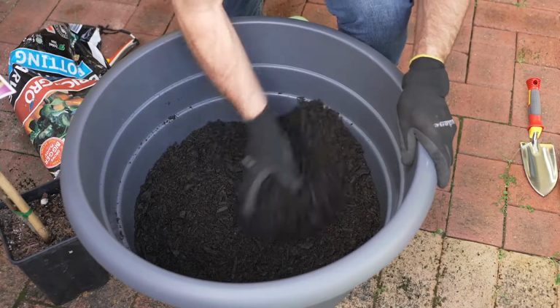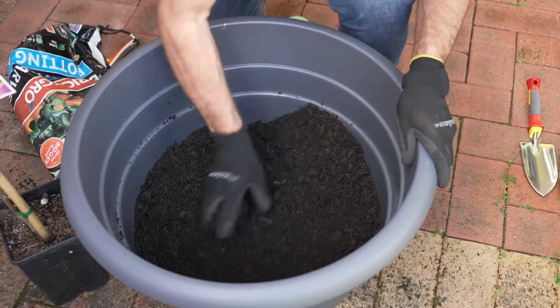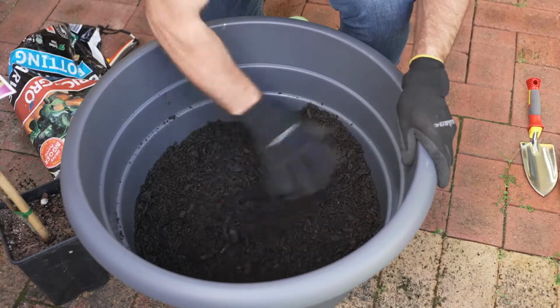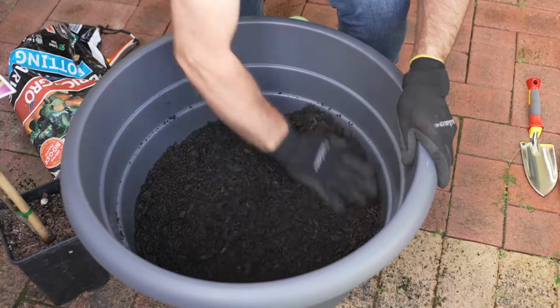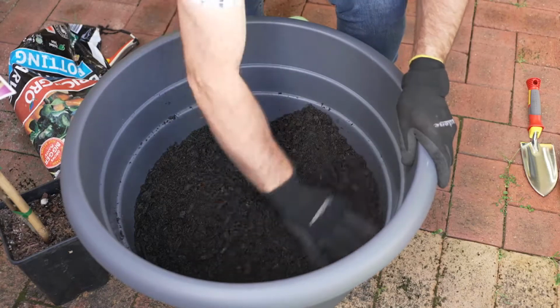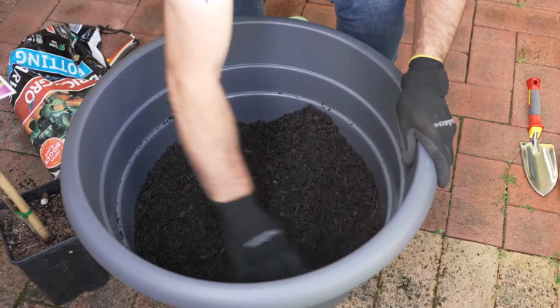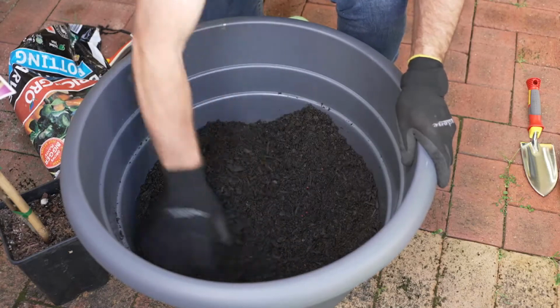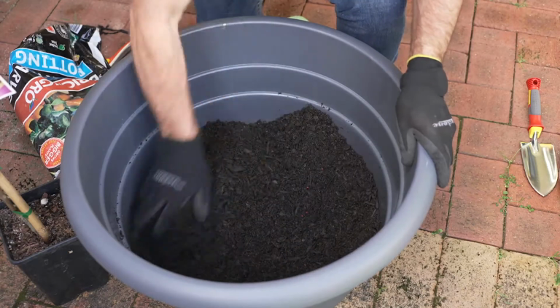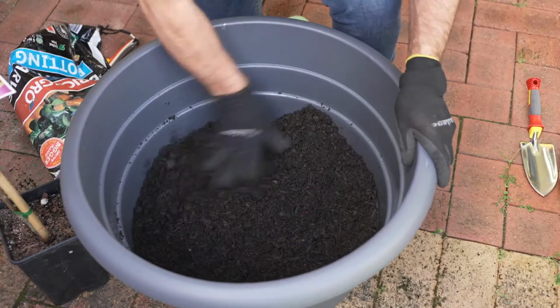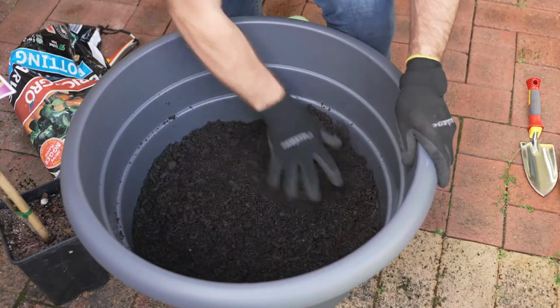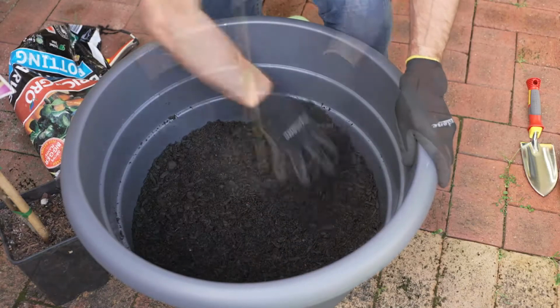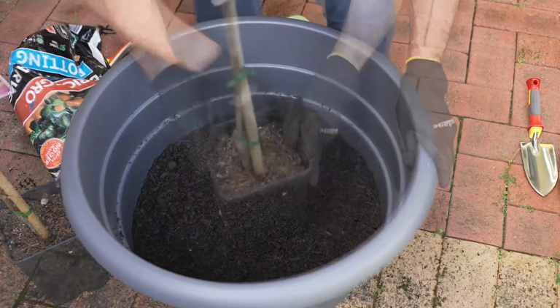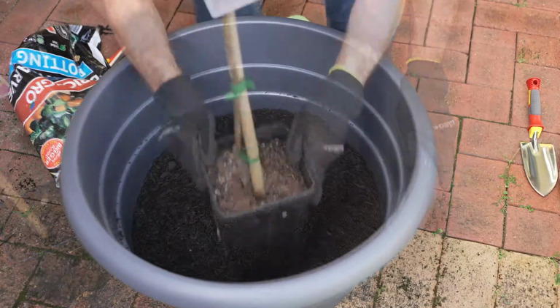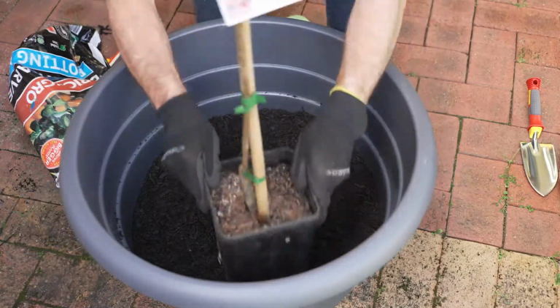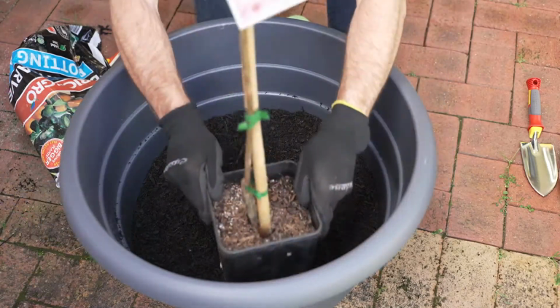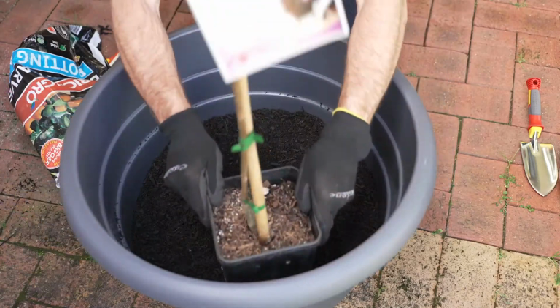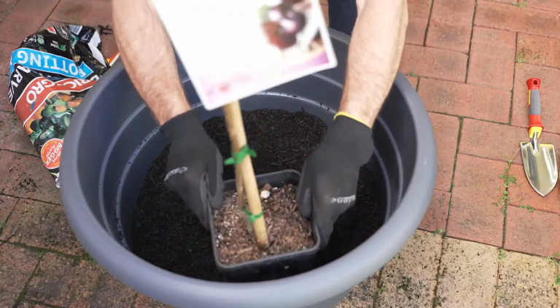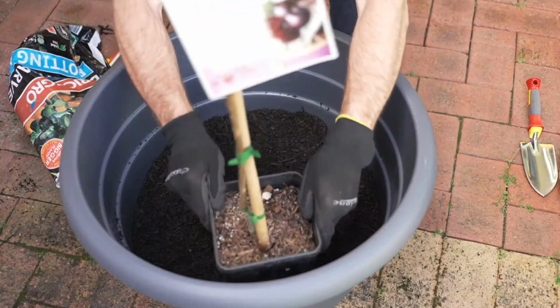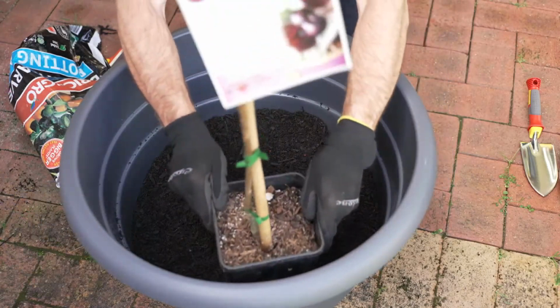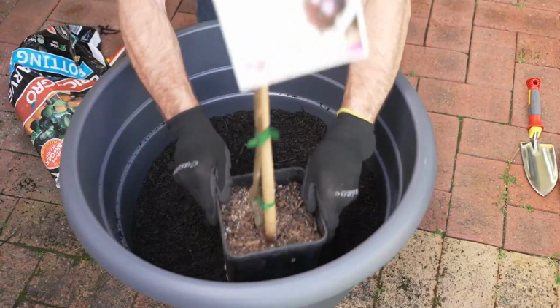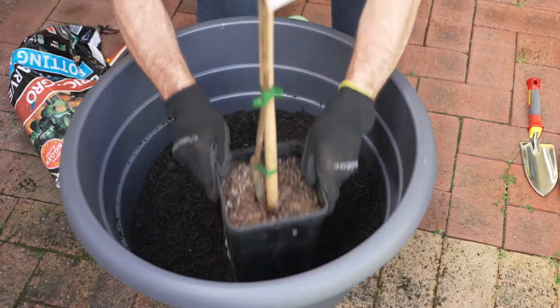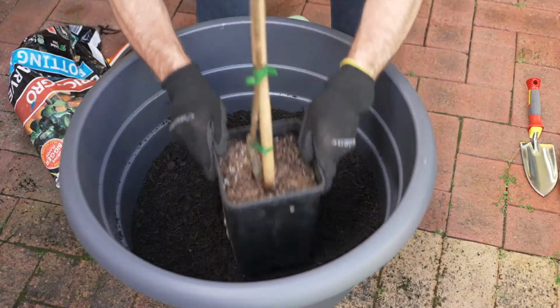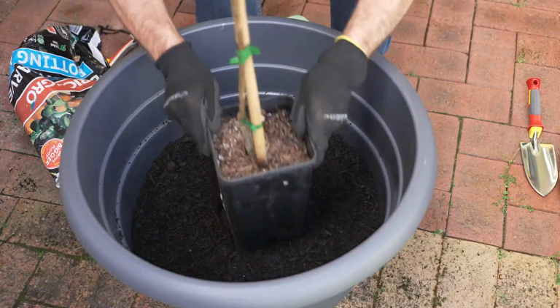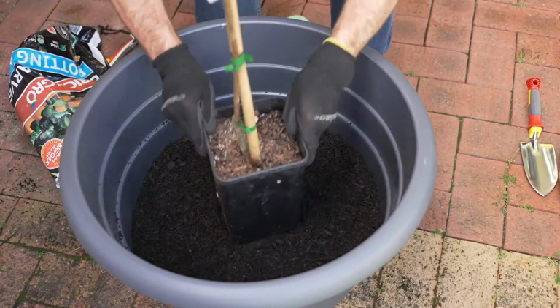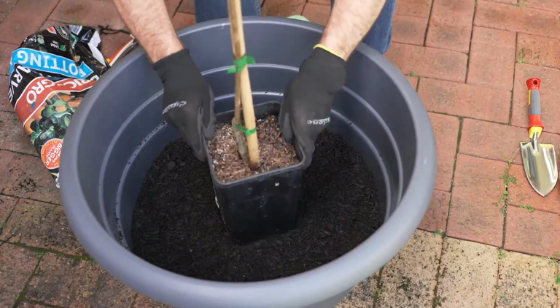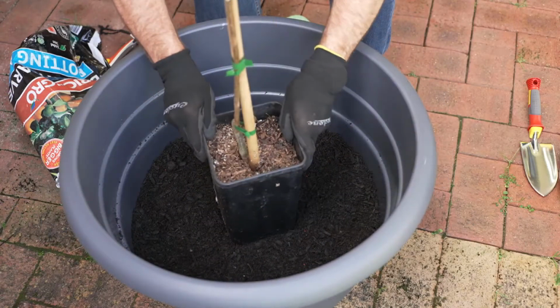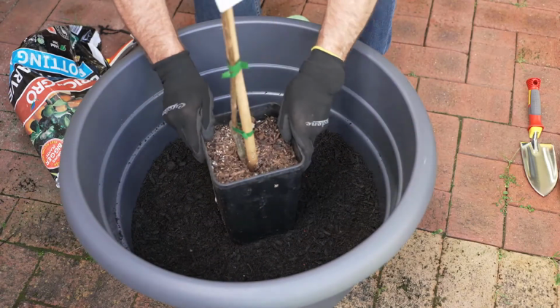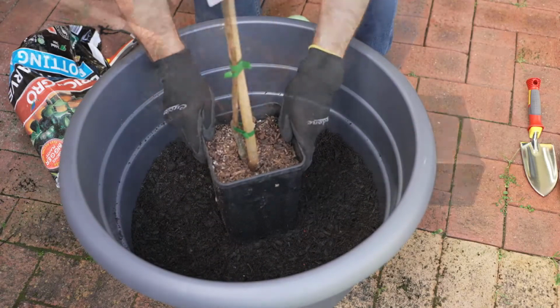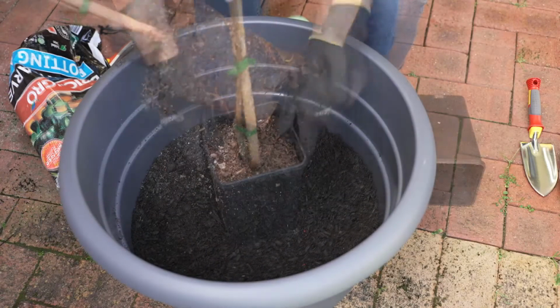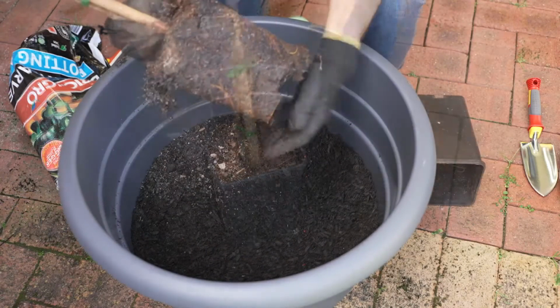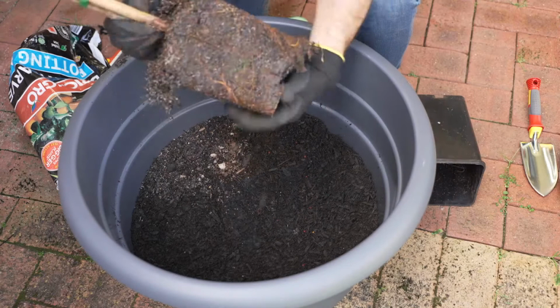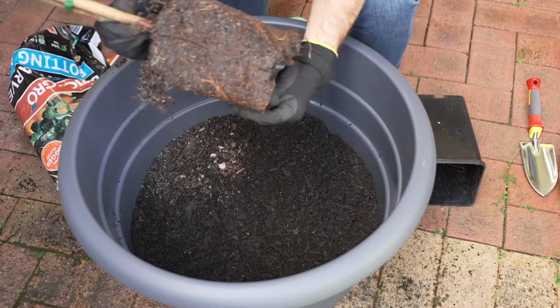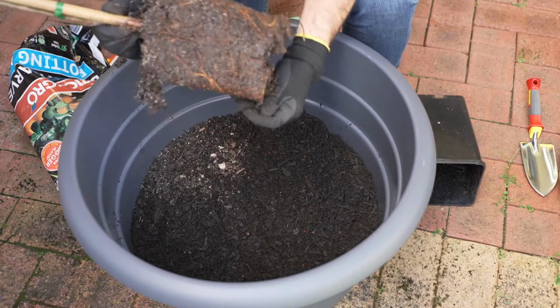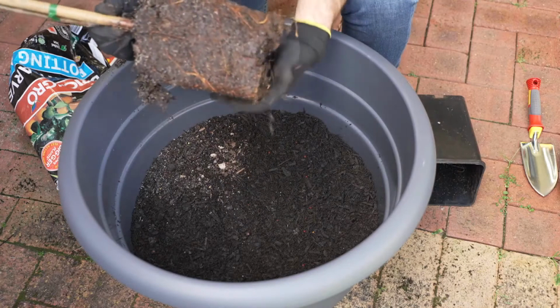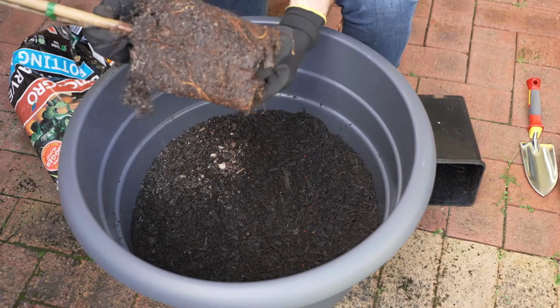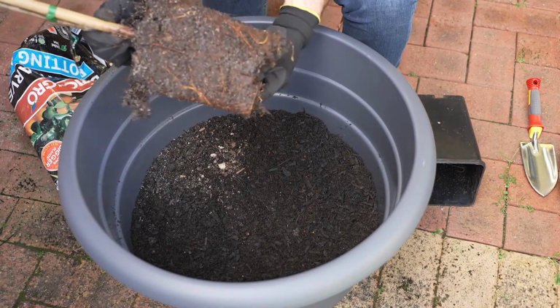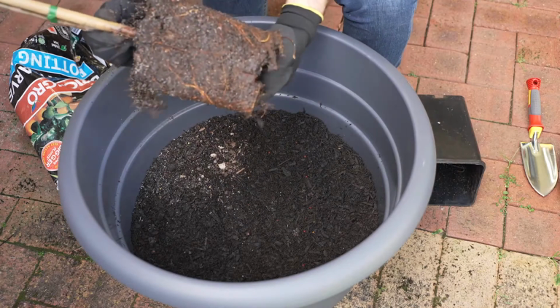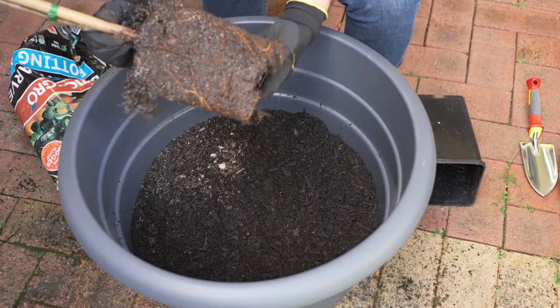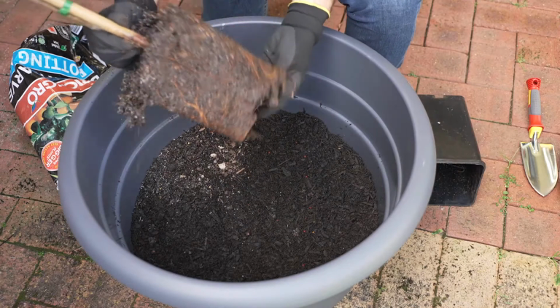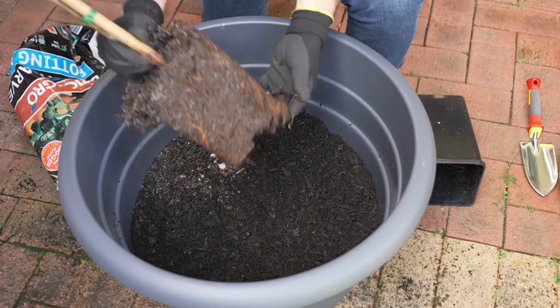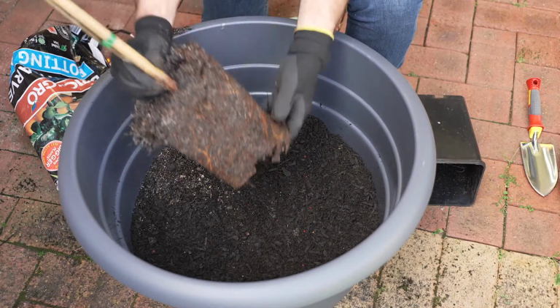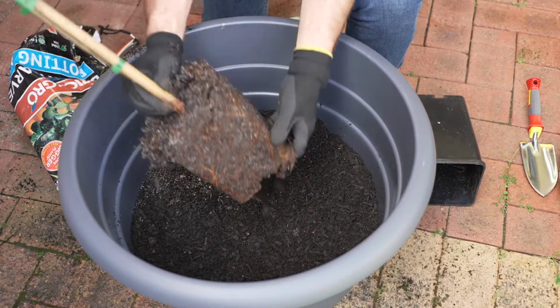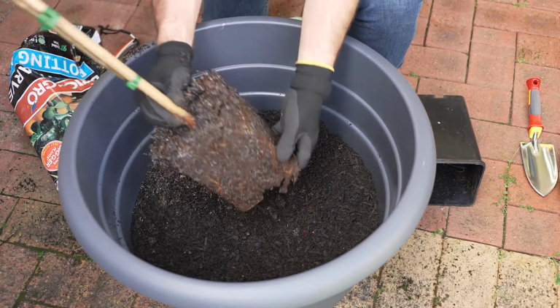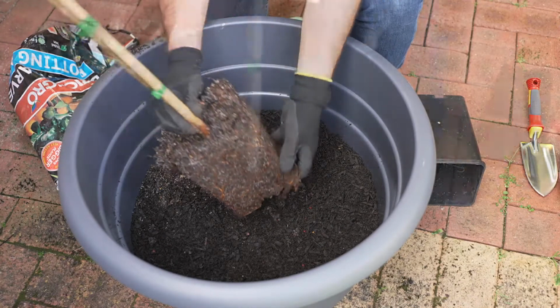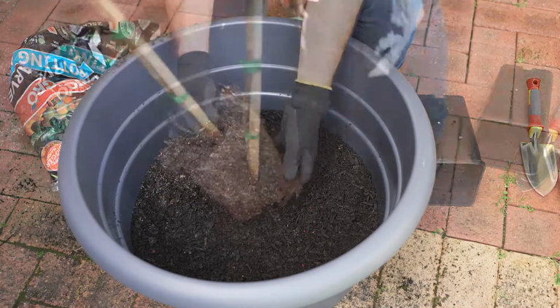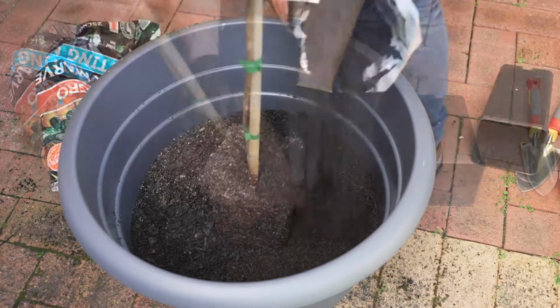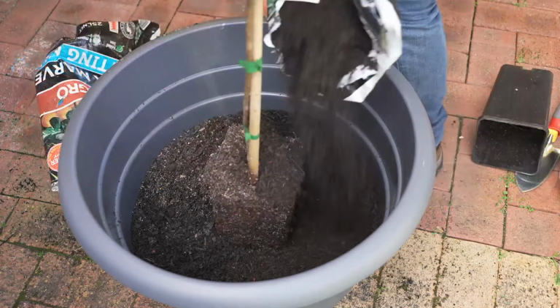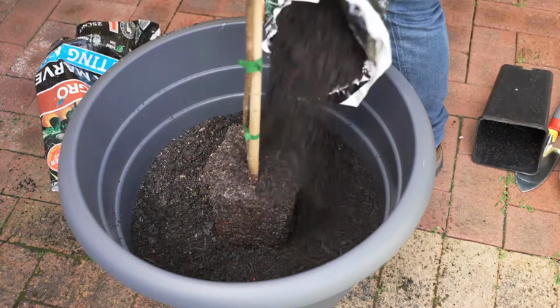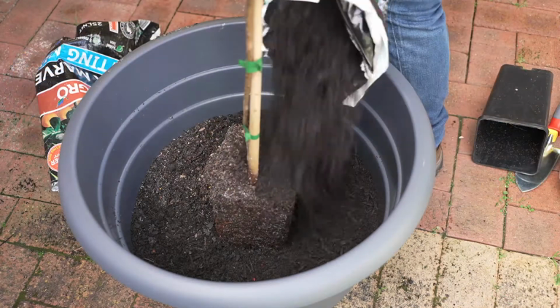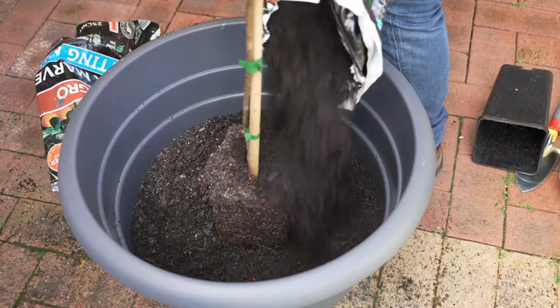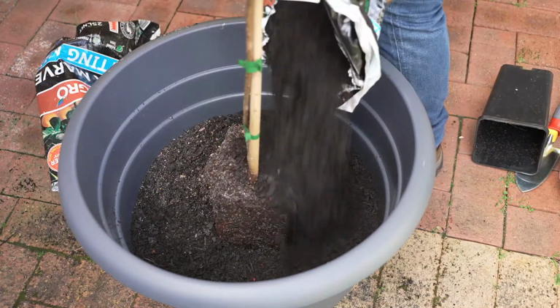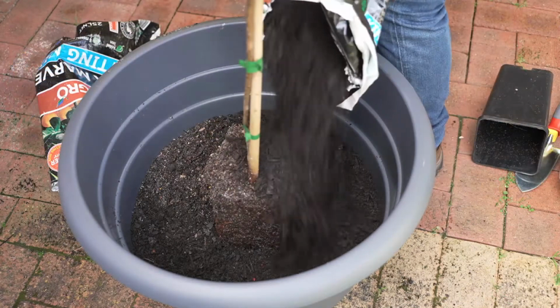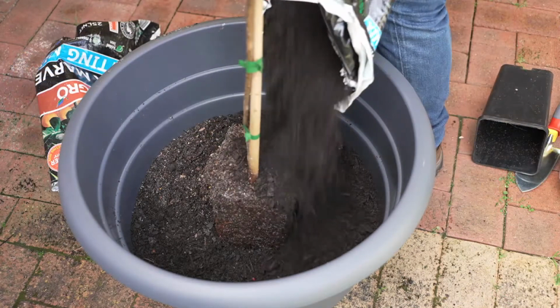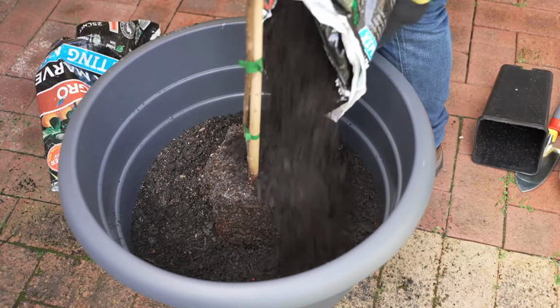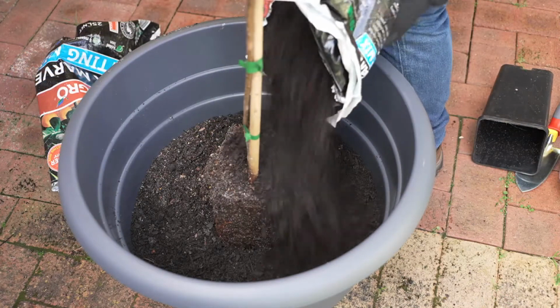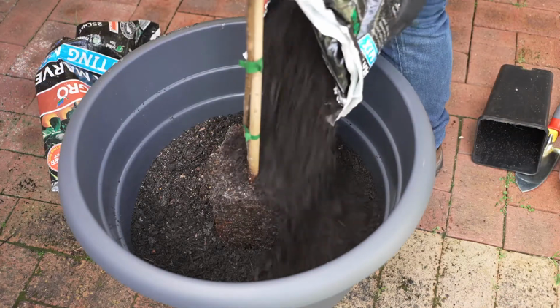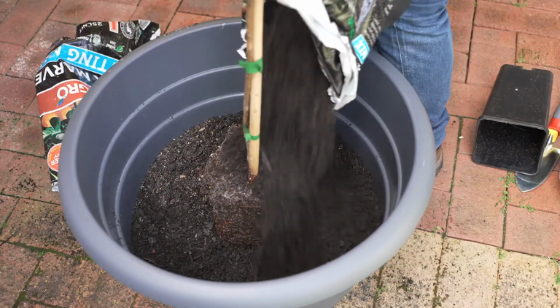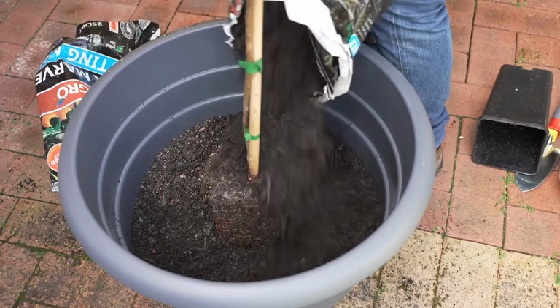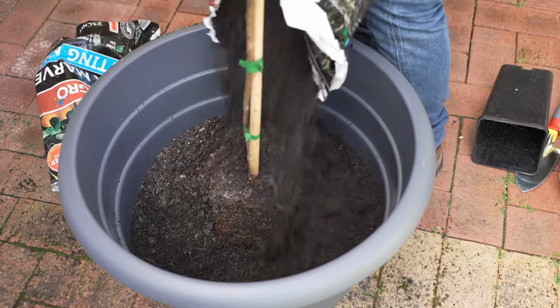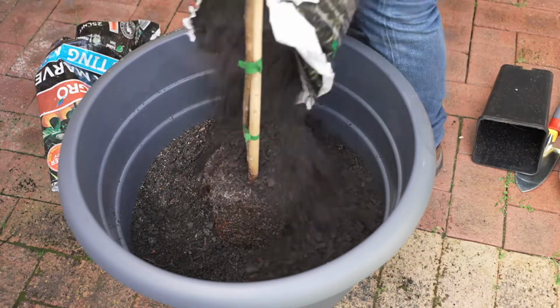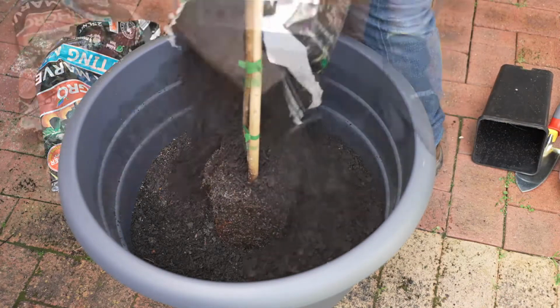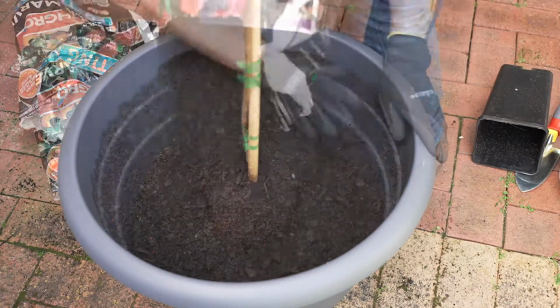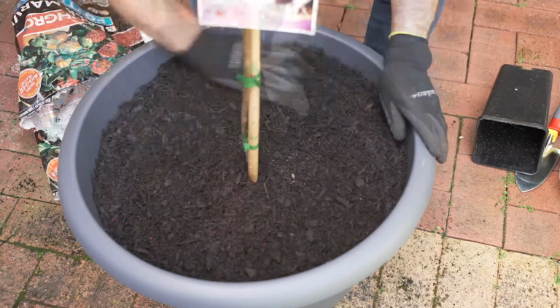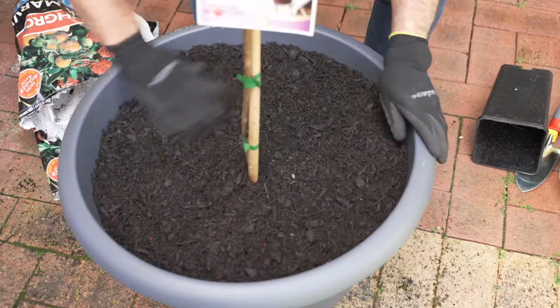The dwarfing rootstock keeps them to a maximum height of between two to three meters high, so you can find a space for them in almost any garden.